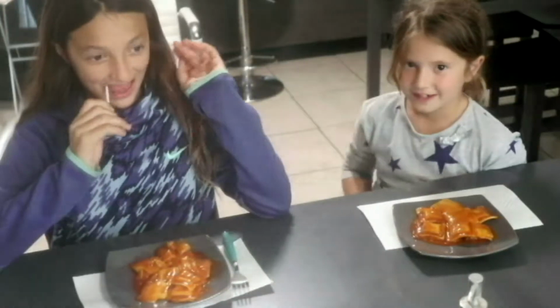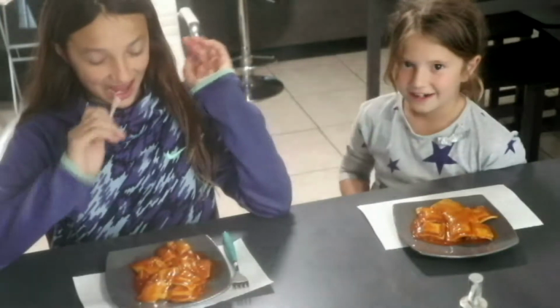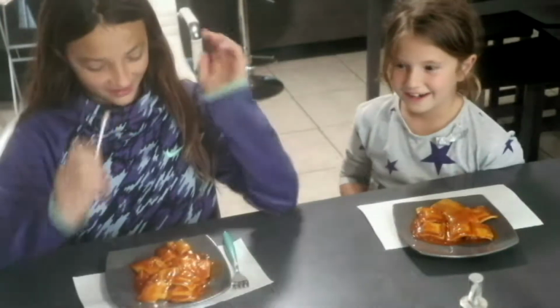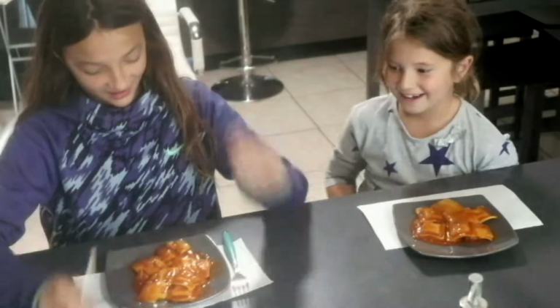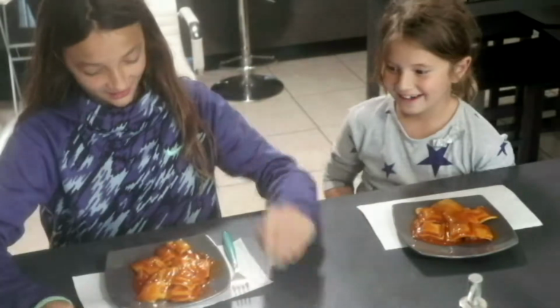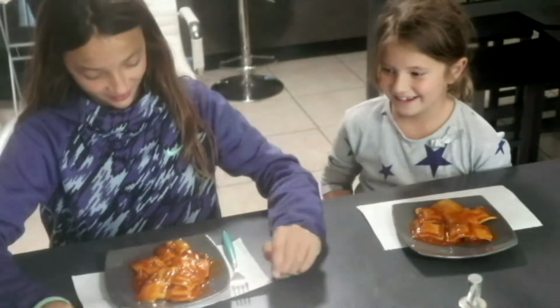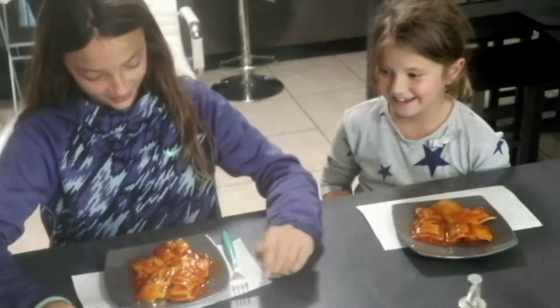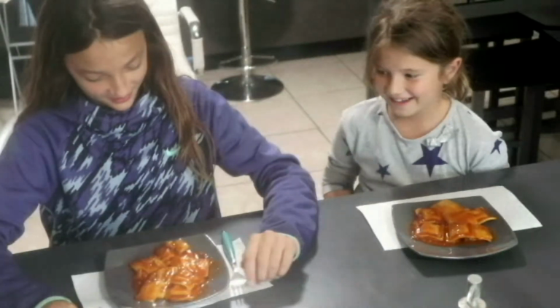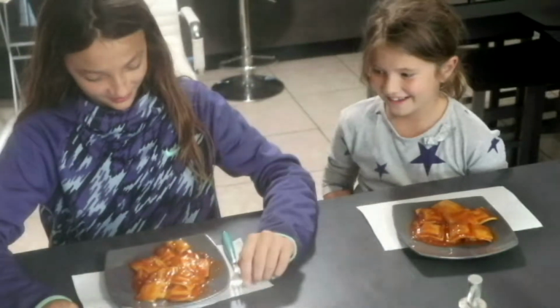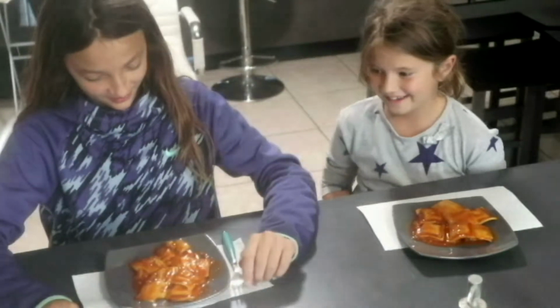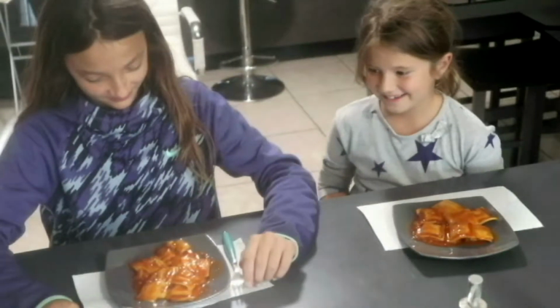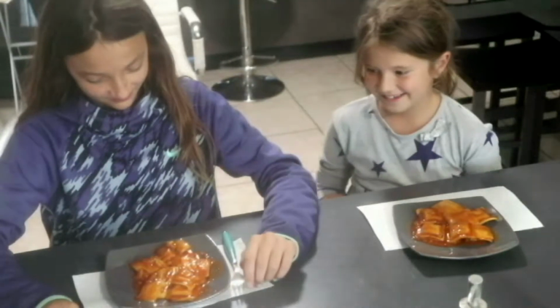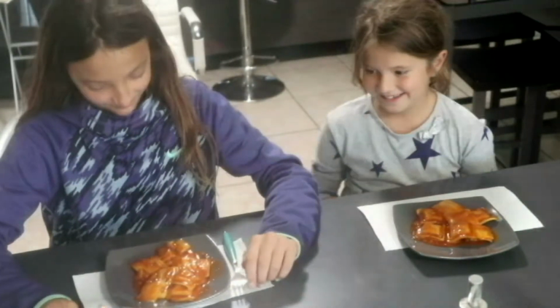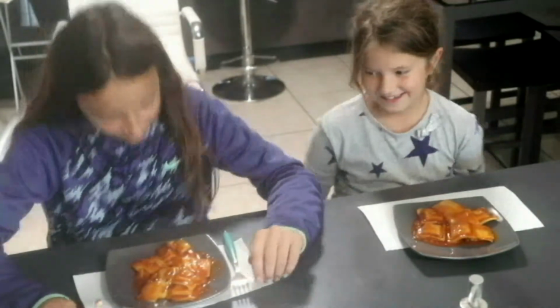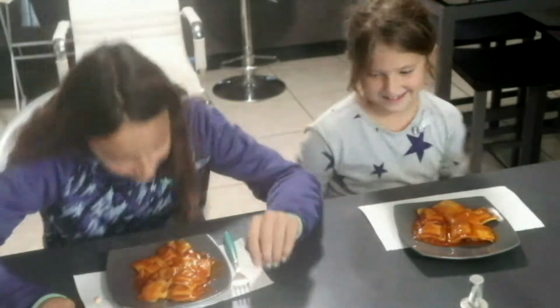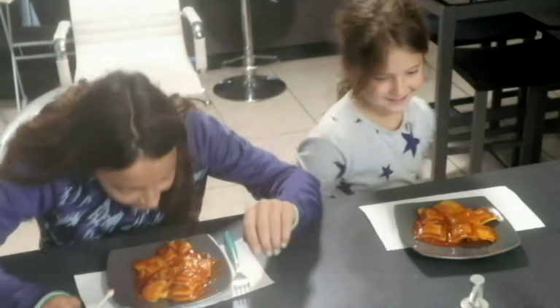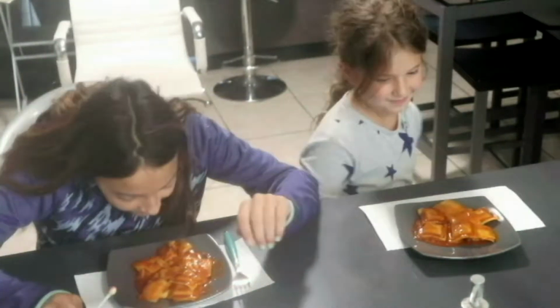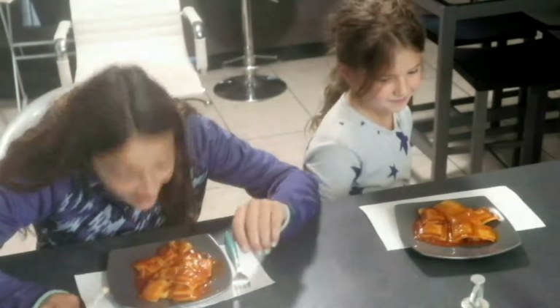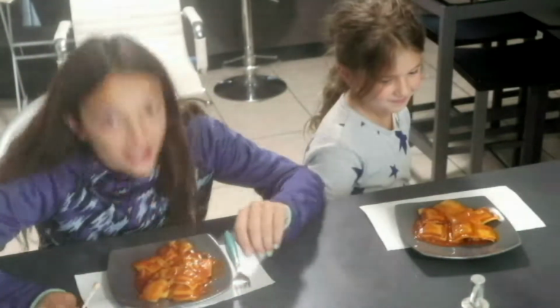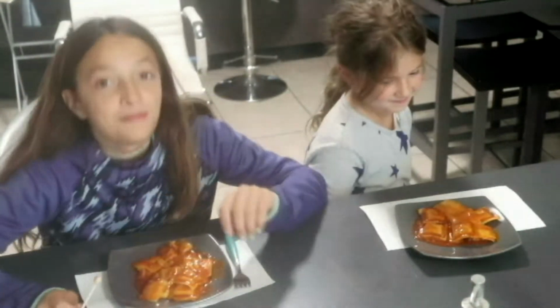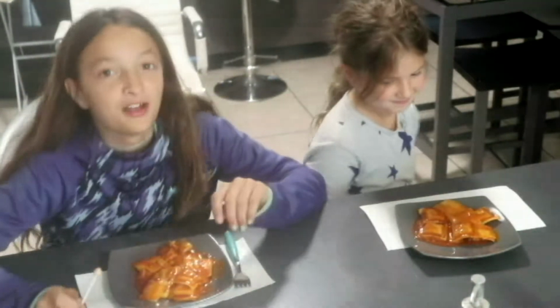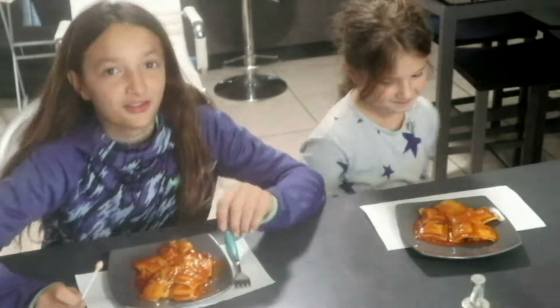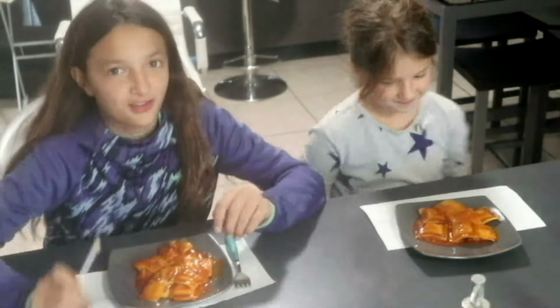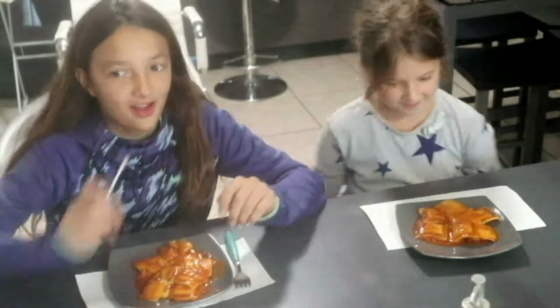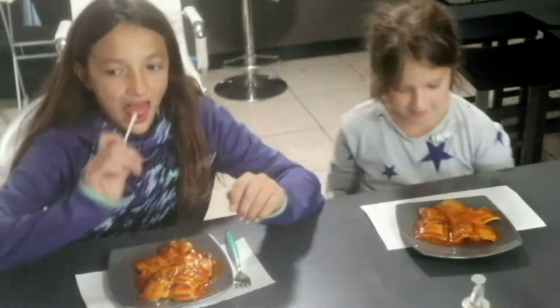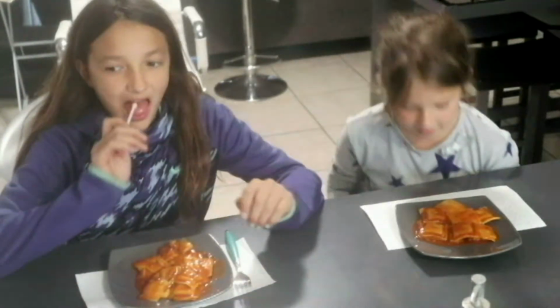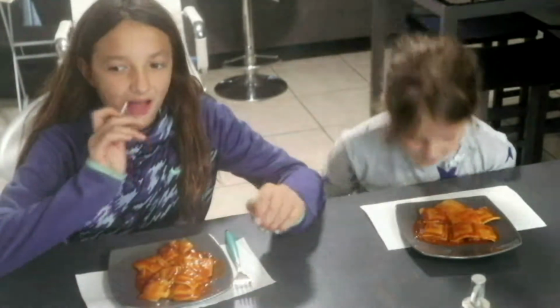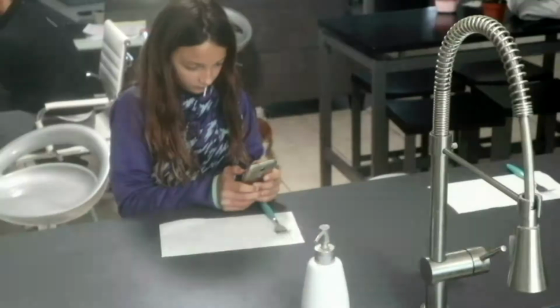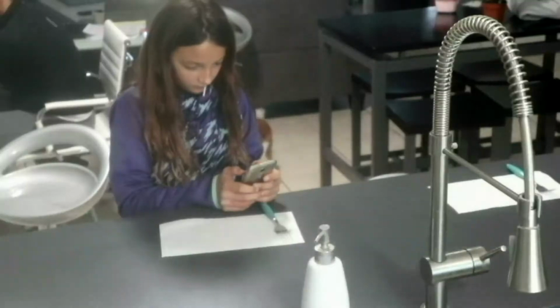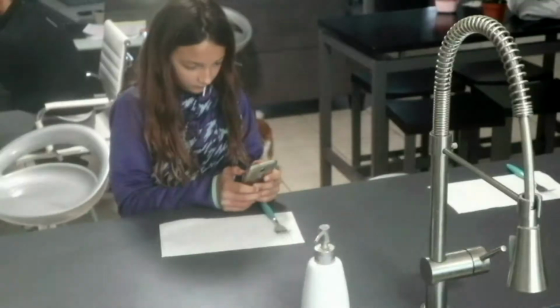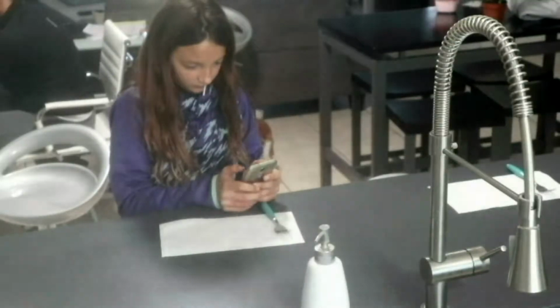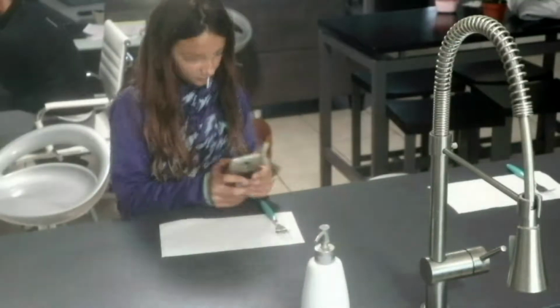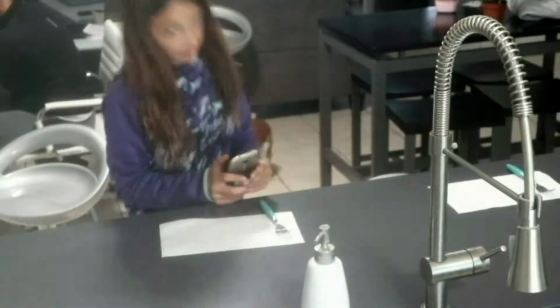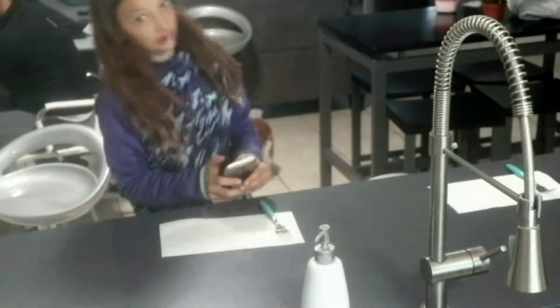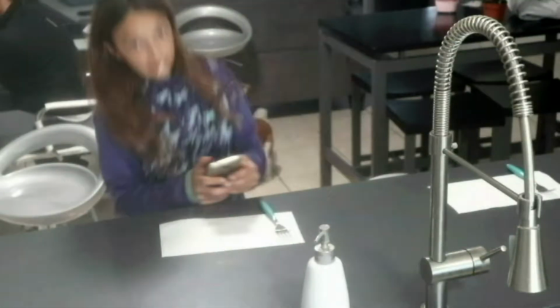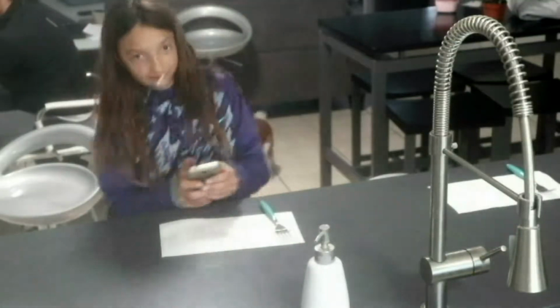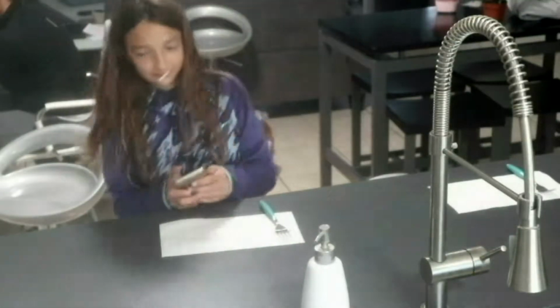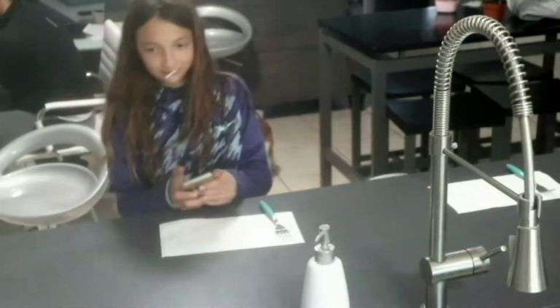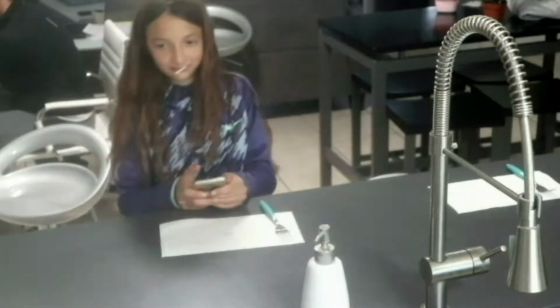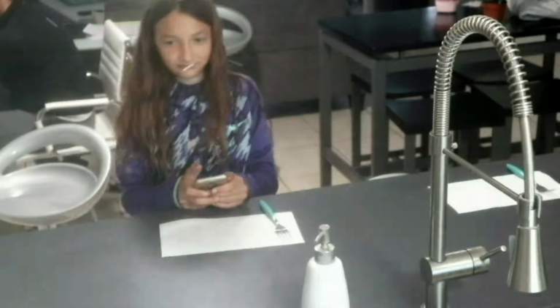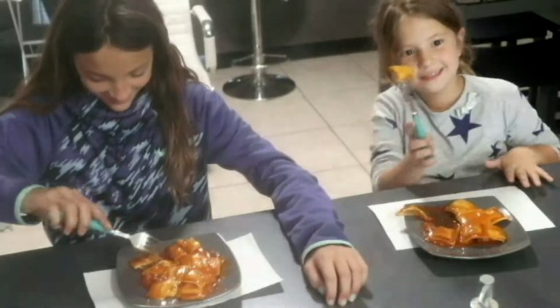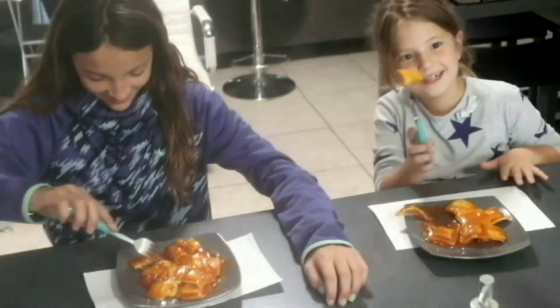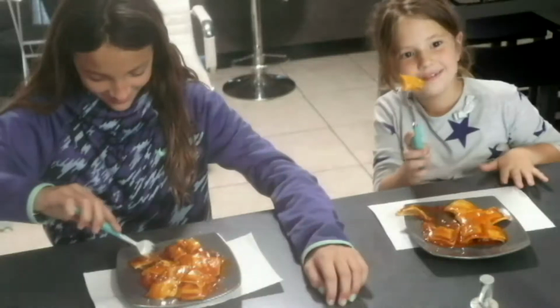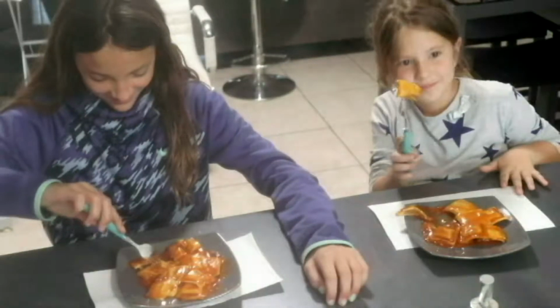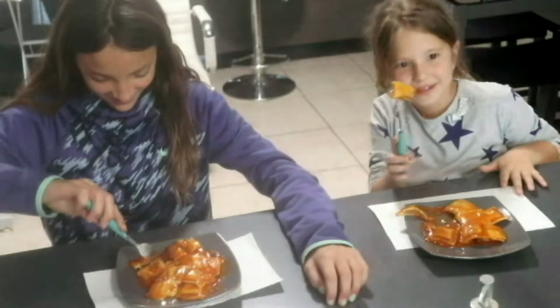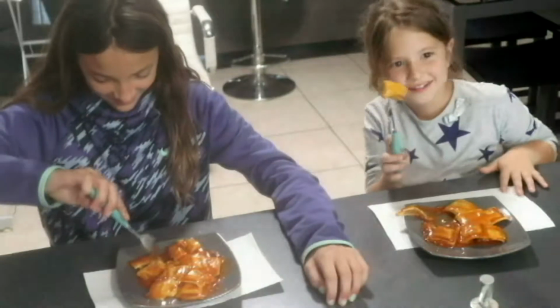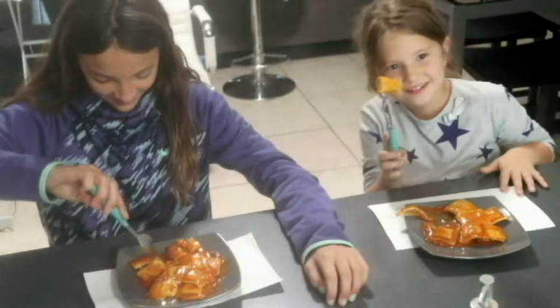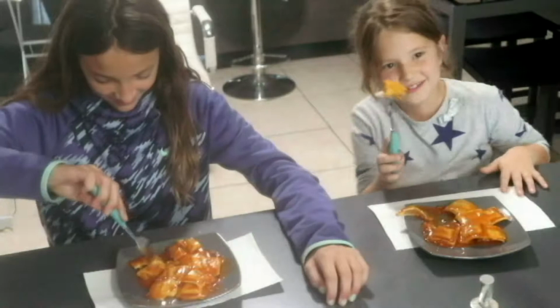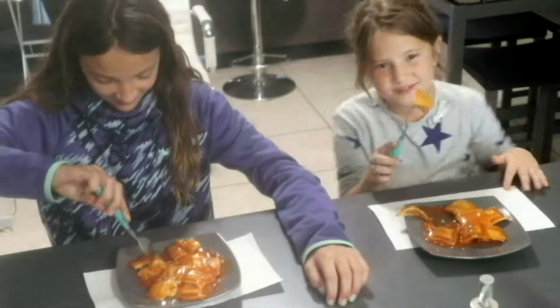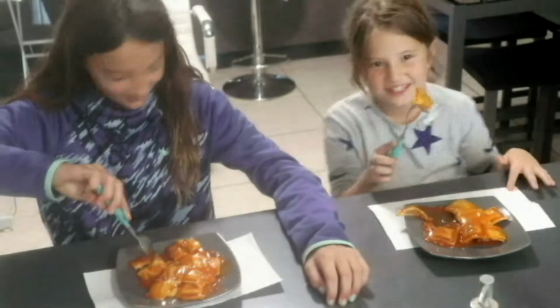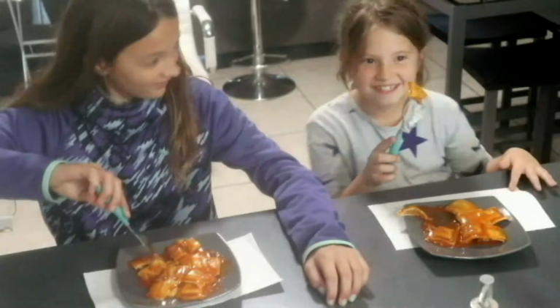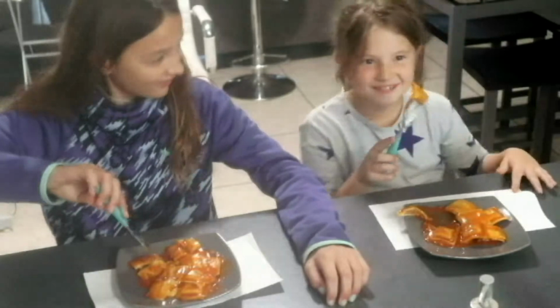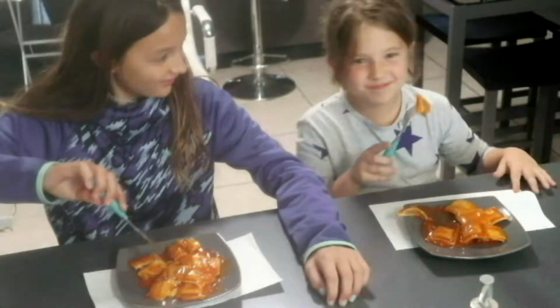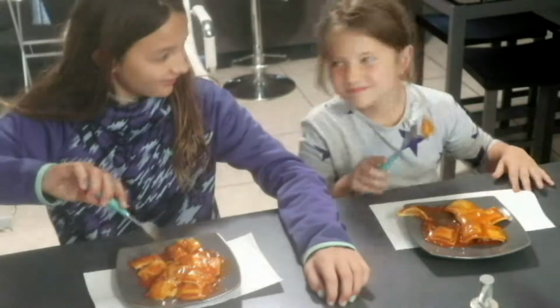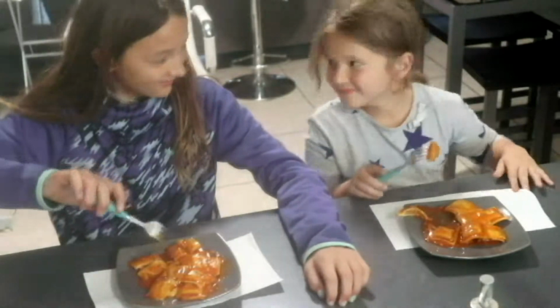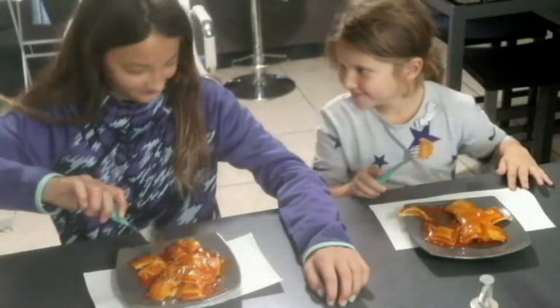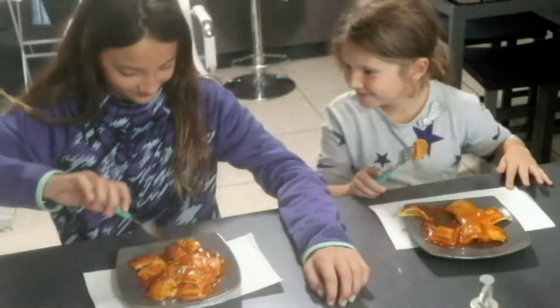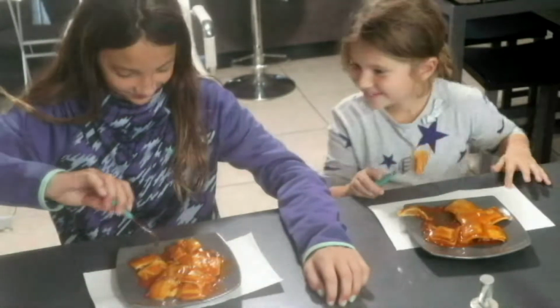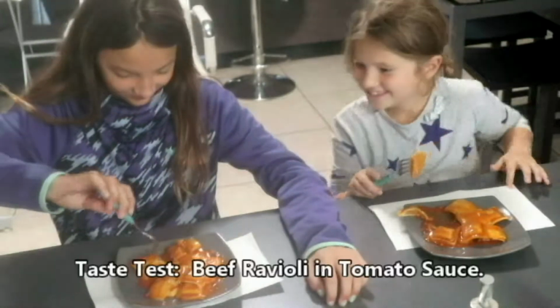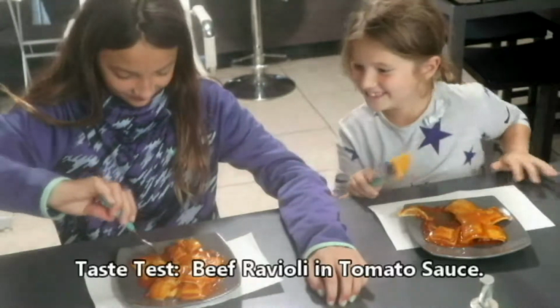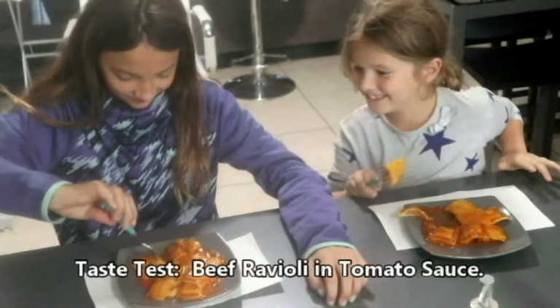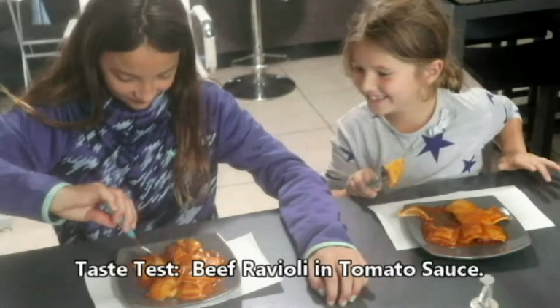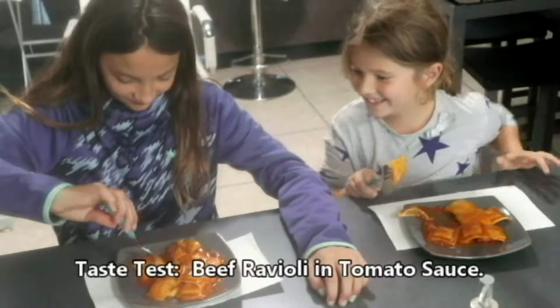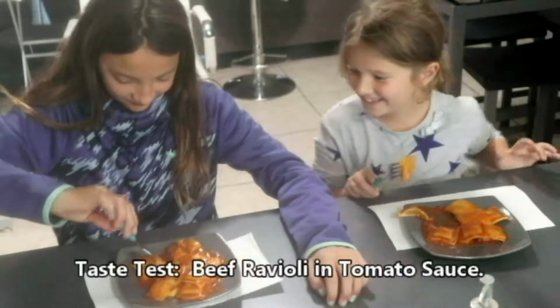I think it looks good. Yeah. It smells good. Does it look good? It looks pretty good. It looks good? Alright.